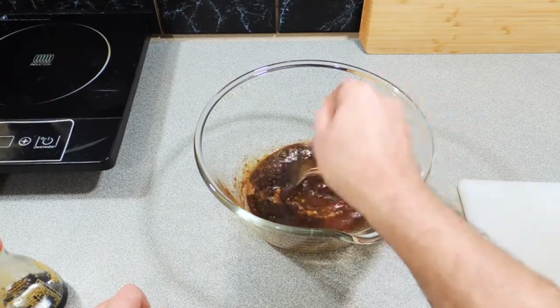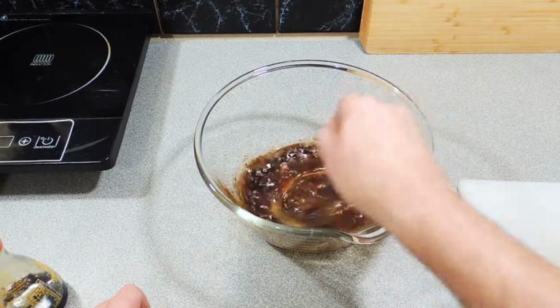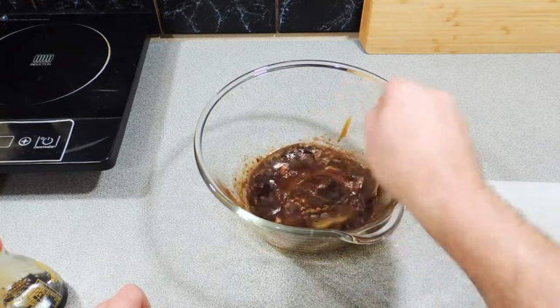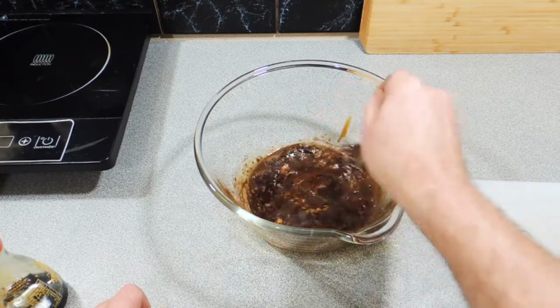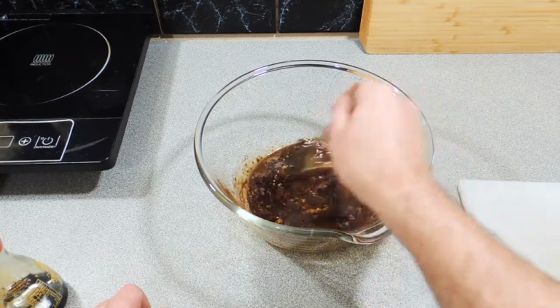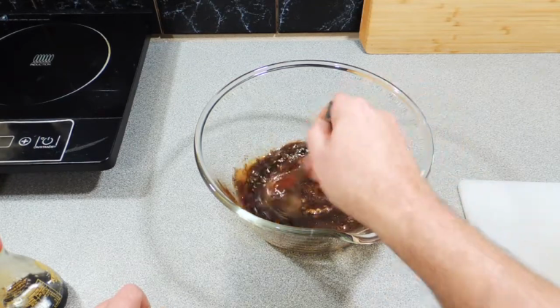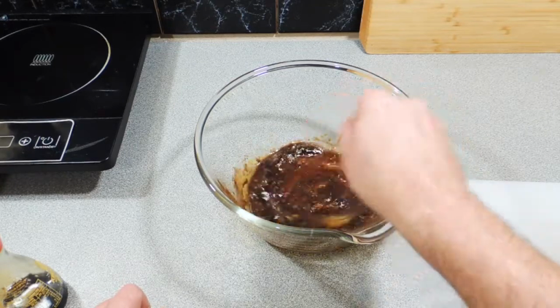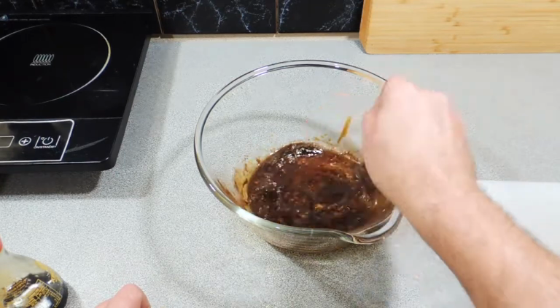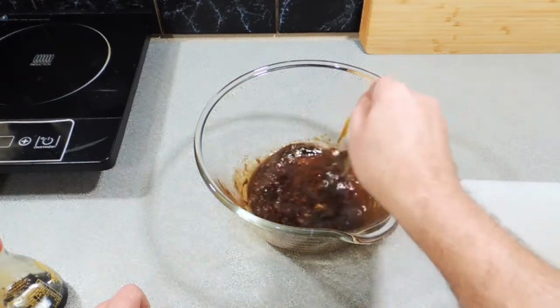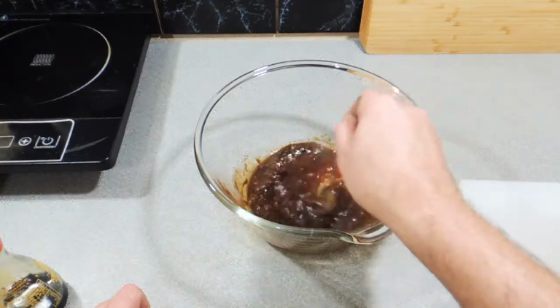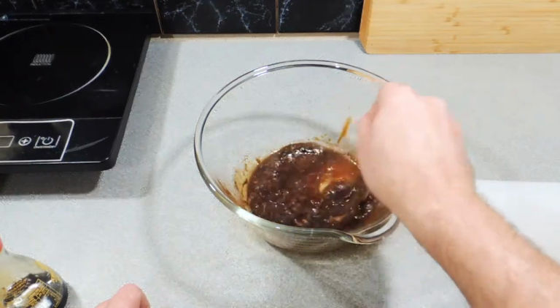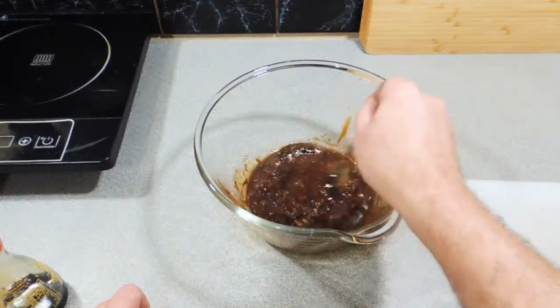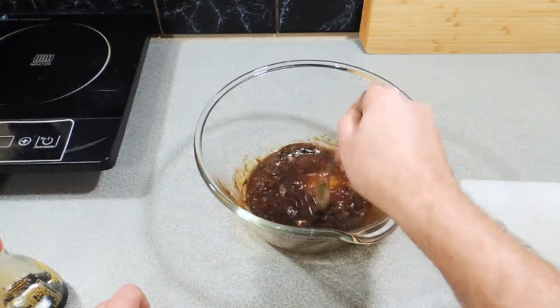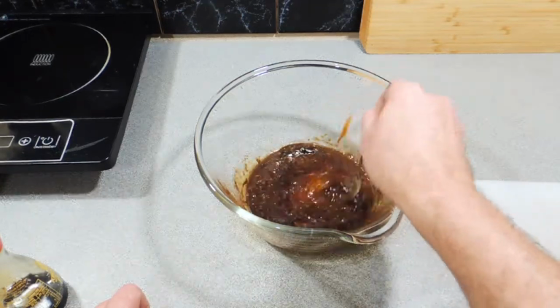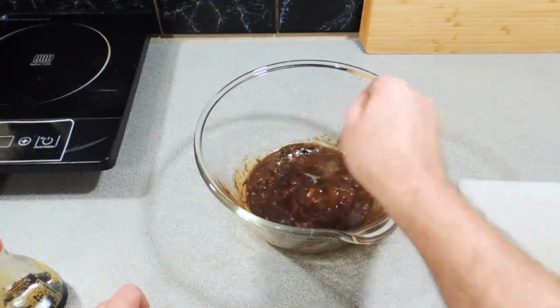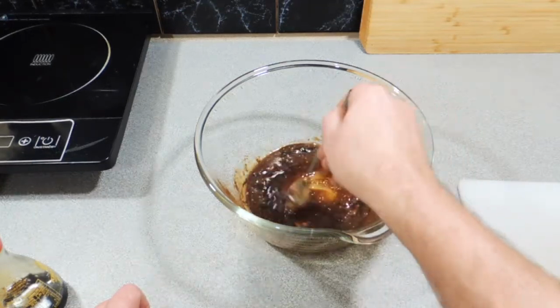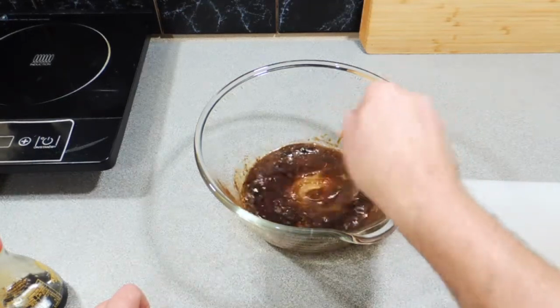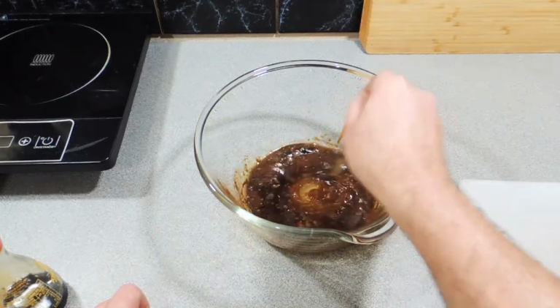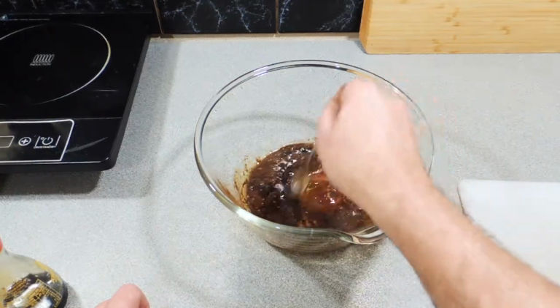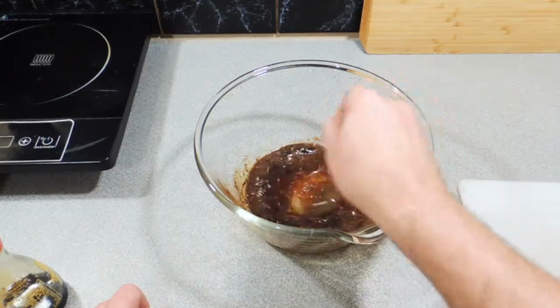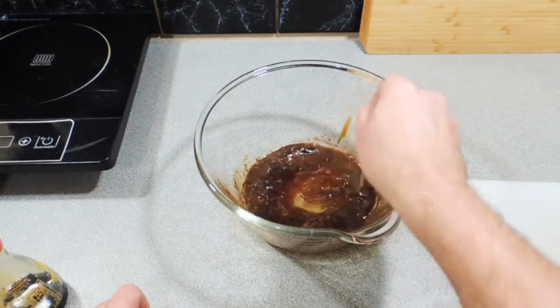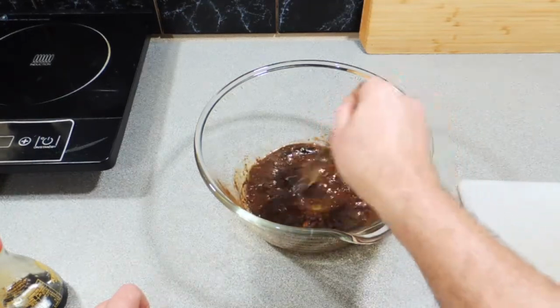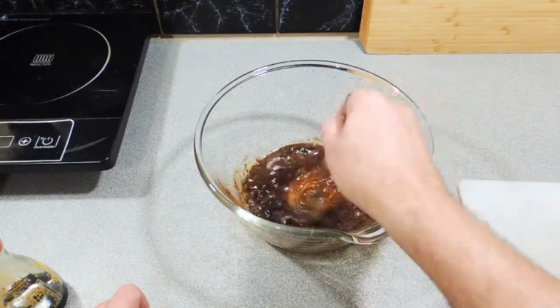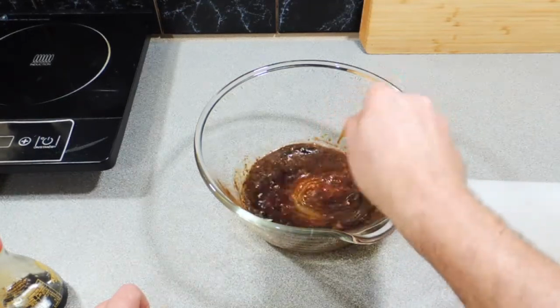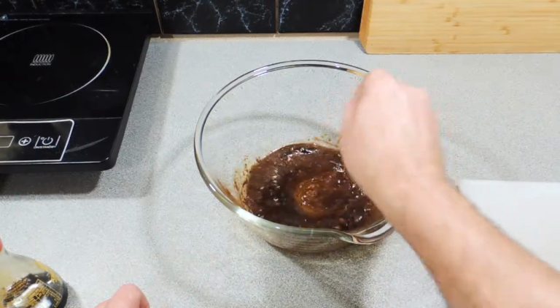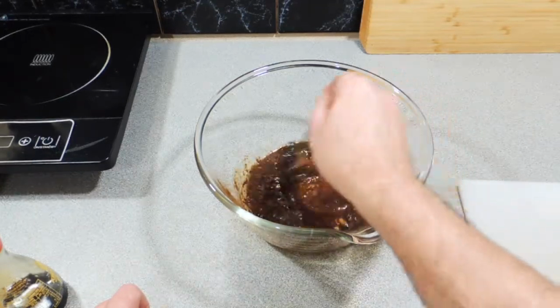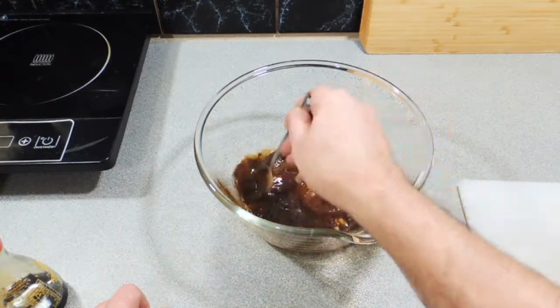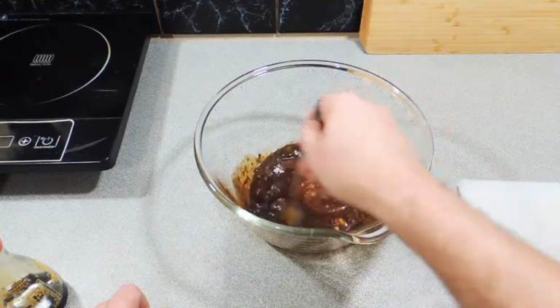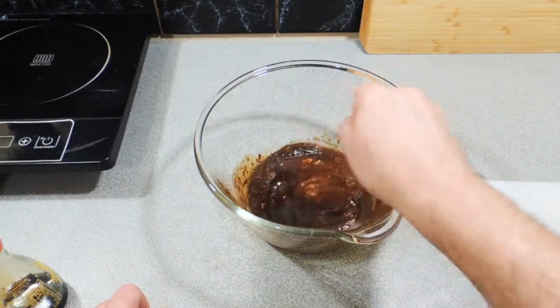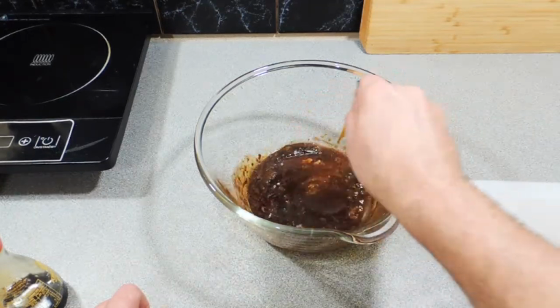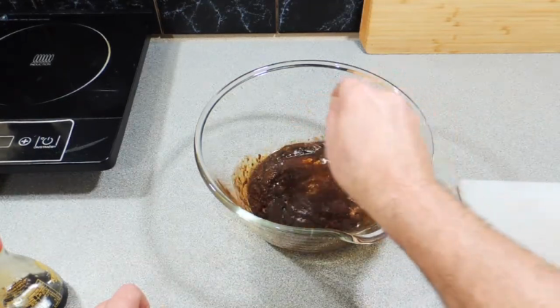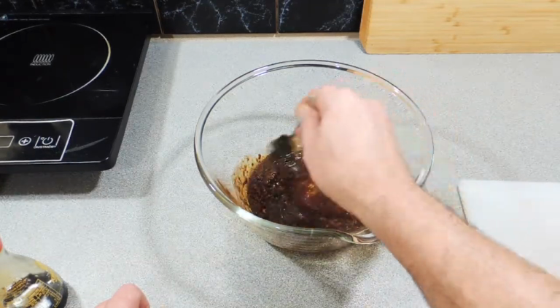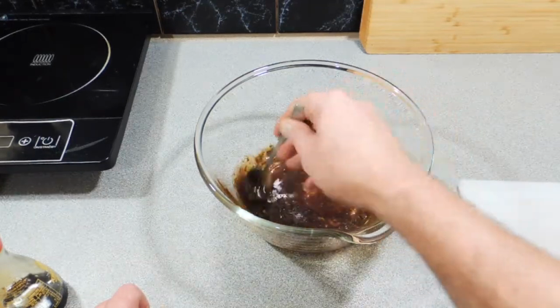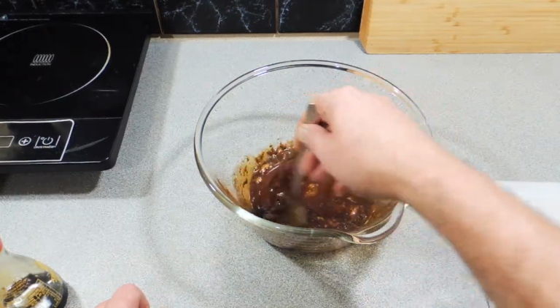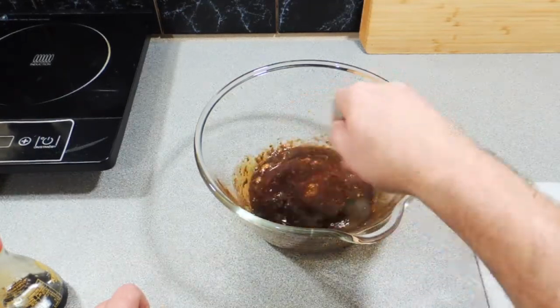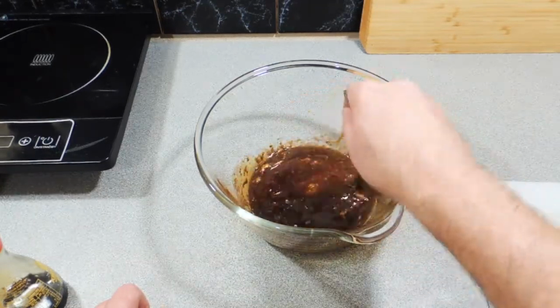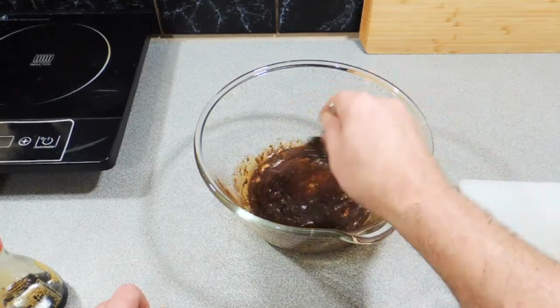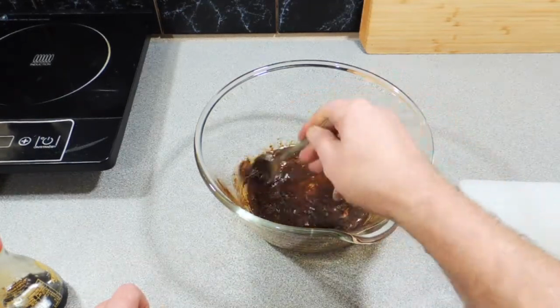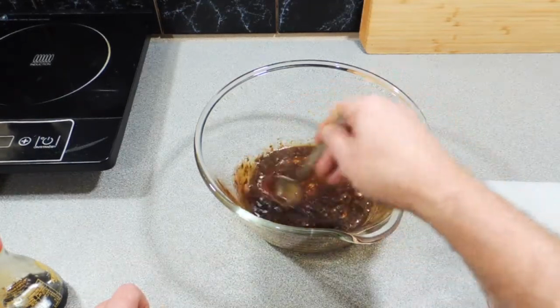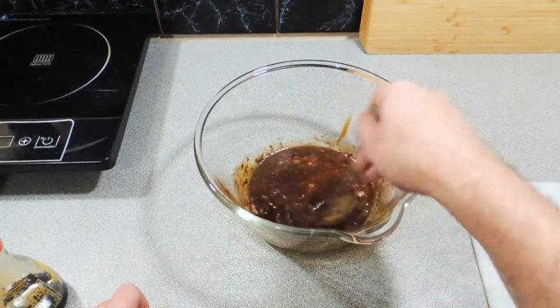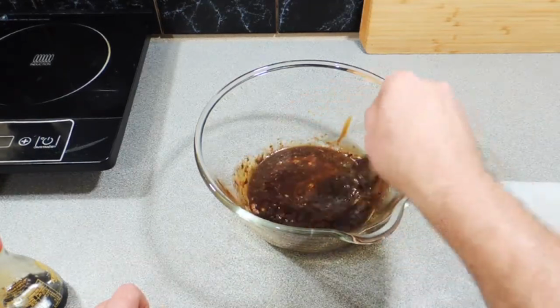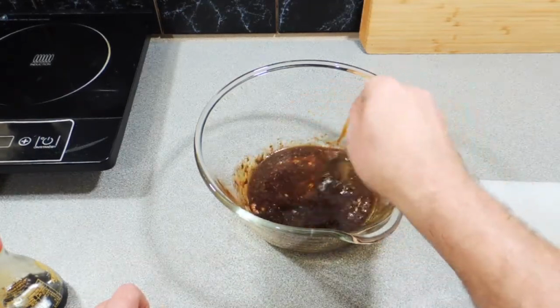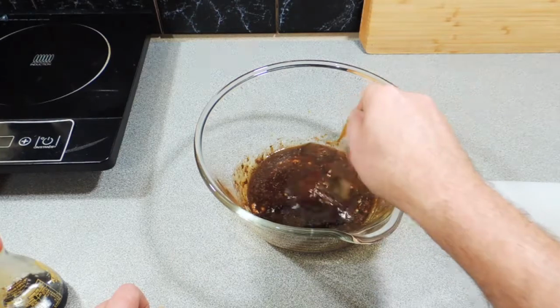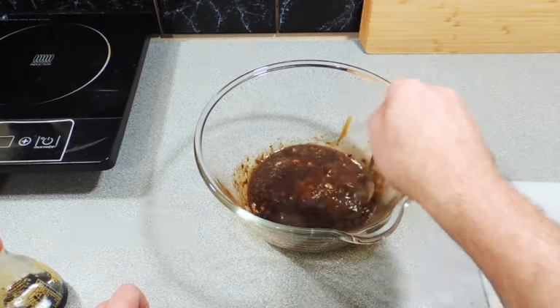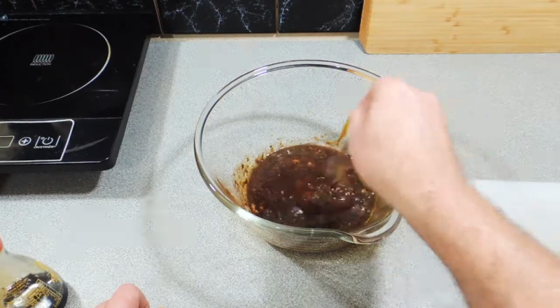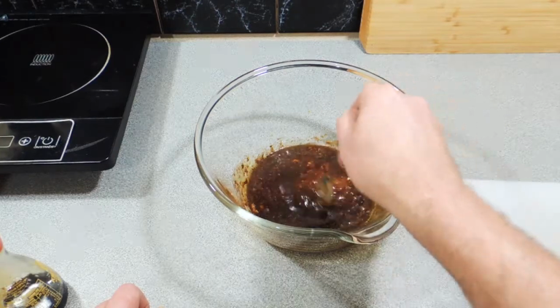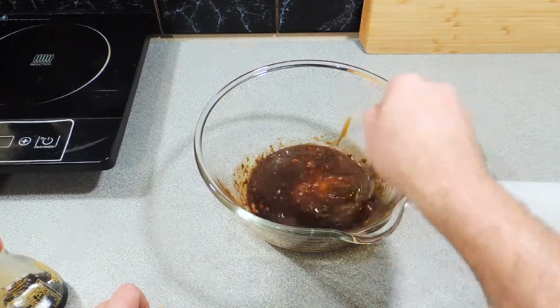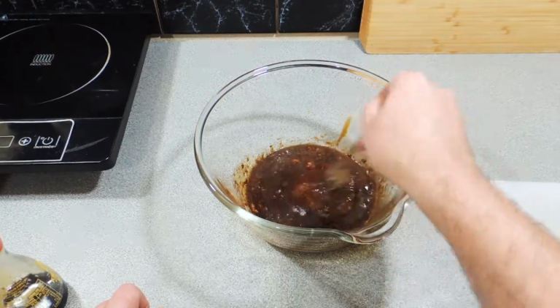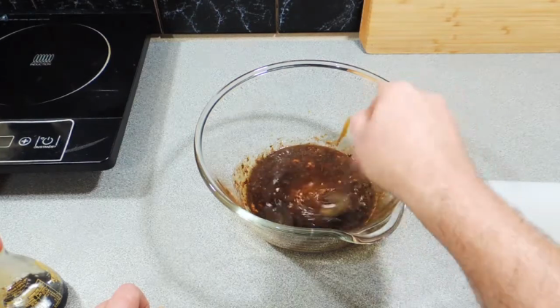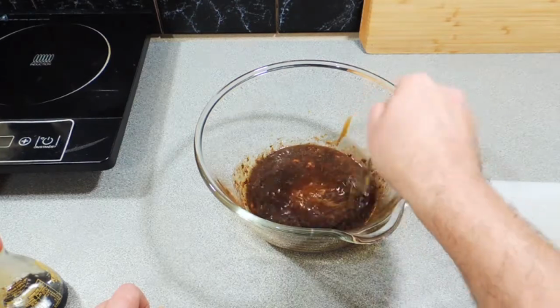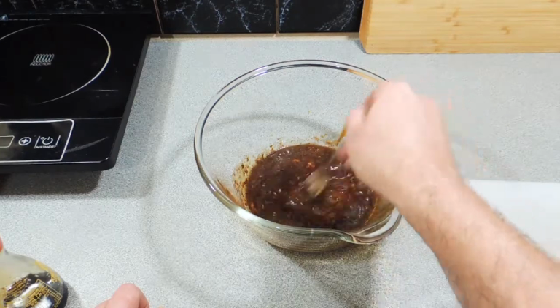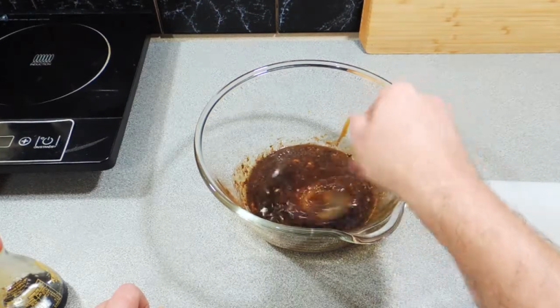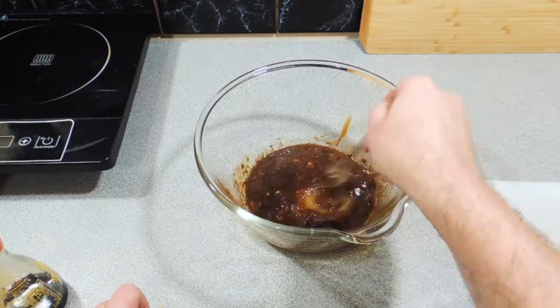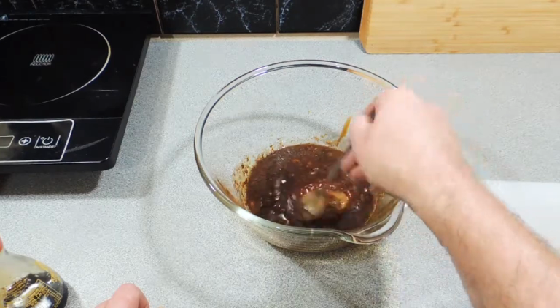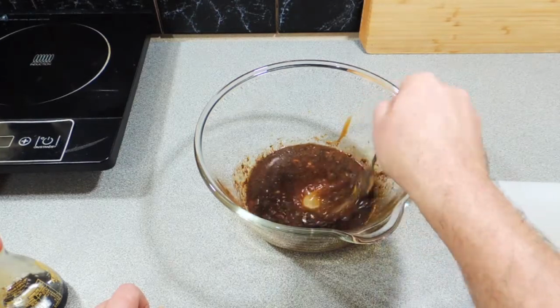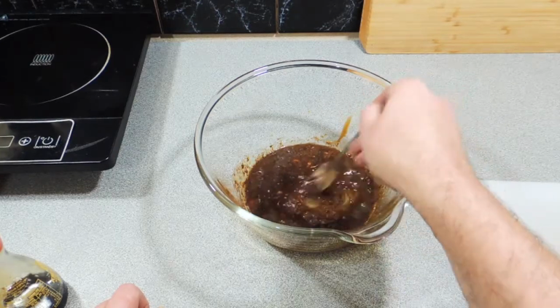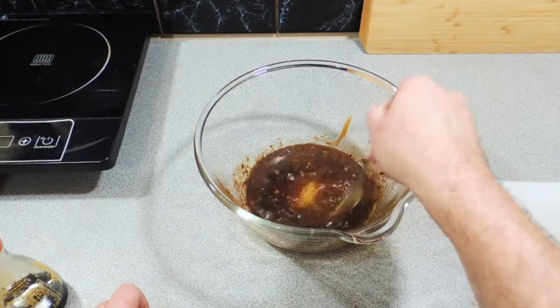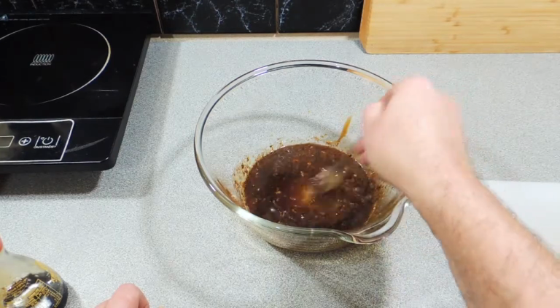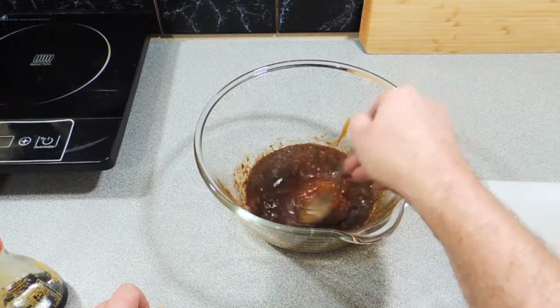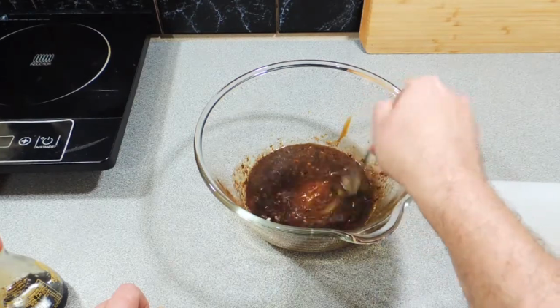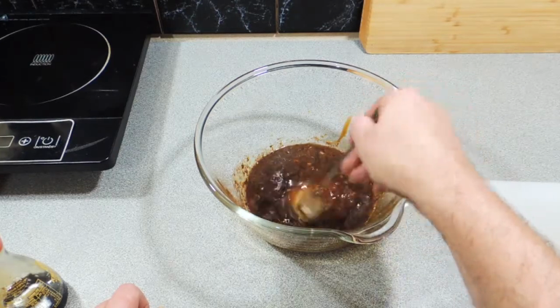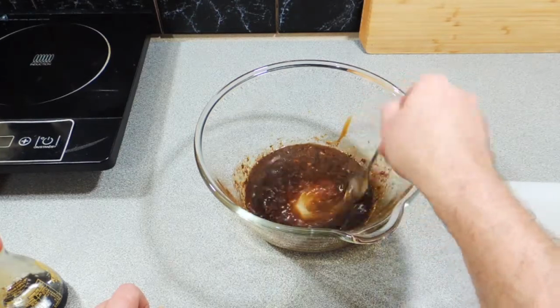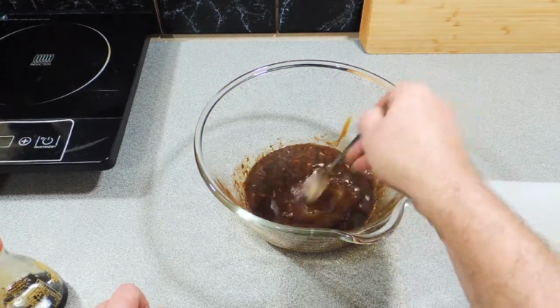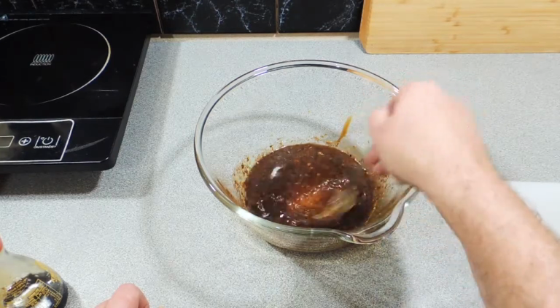Here's a nice little hint for you with your oyster sauce: leave it out for about half an hour and let it come up to room temperature.